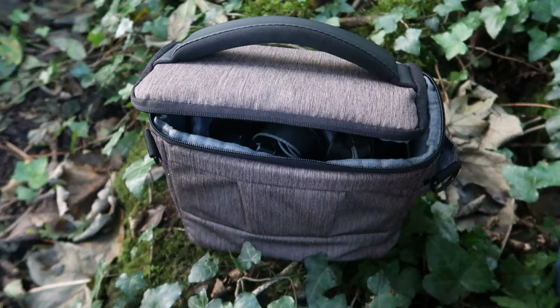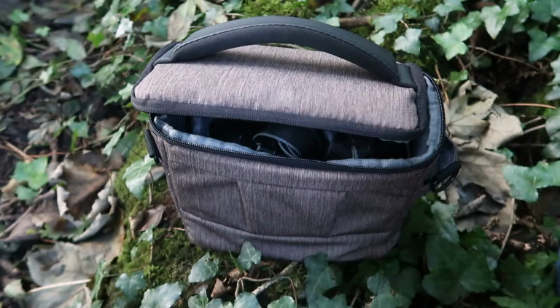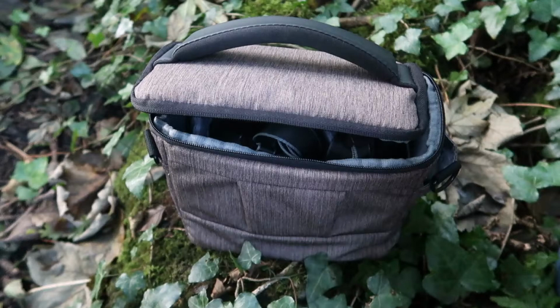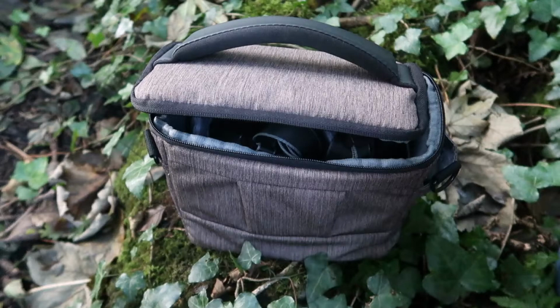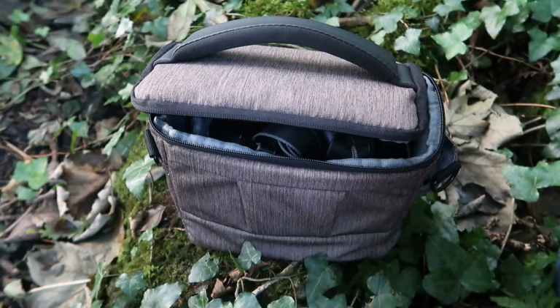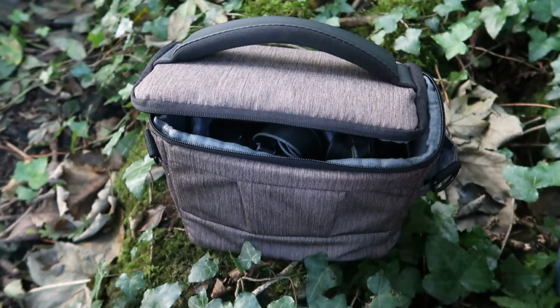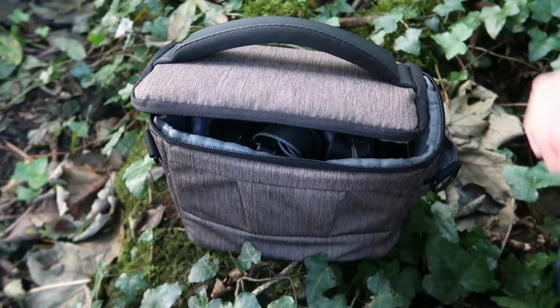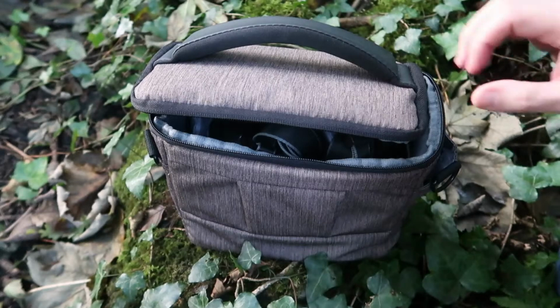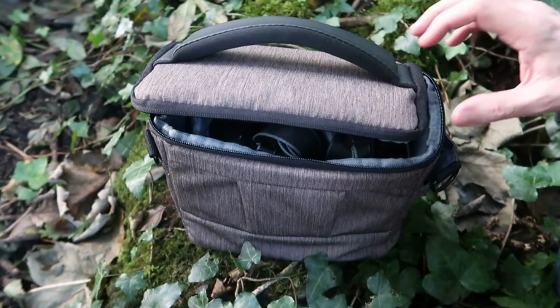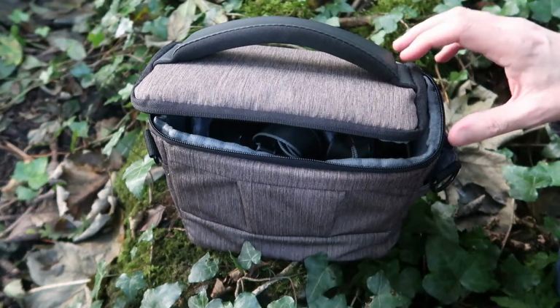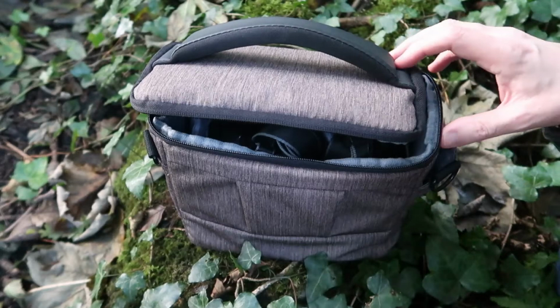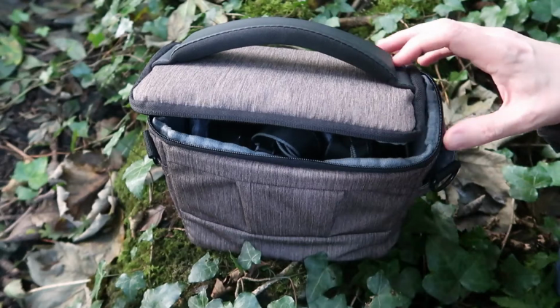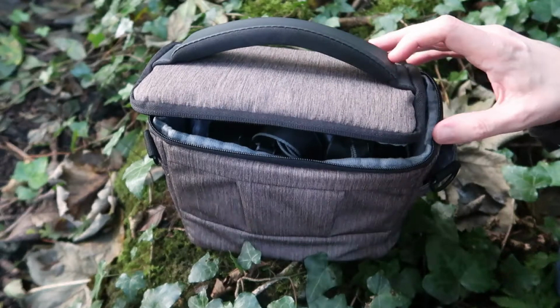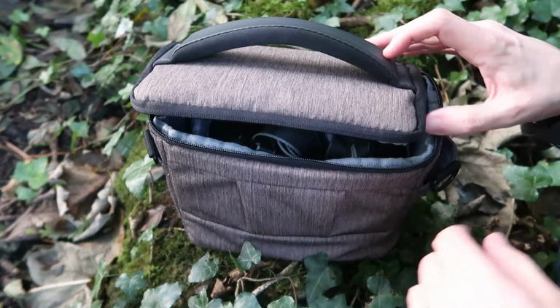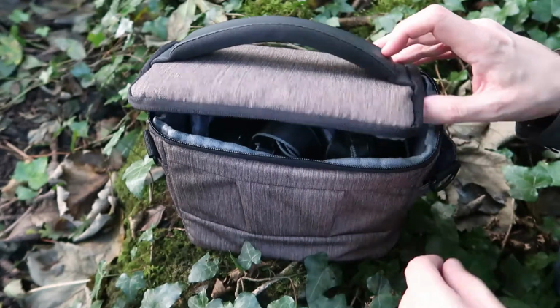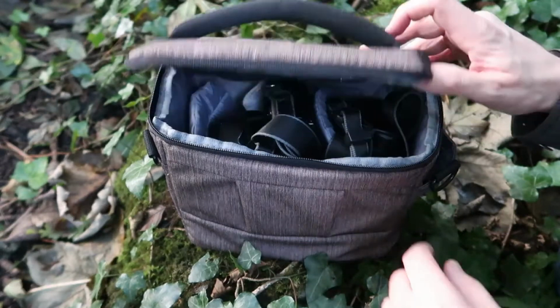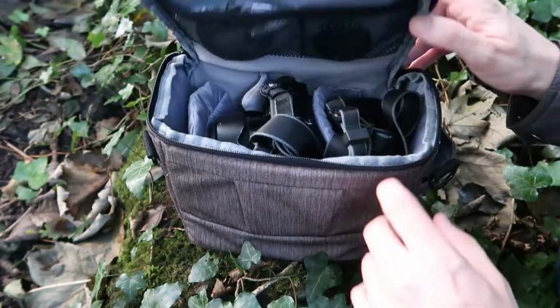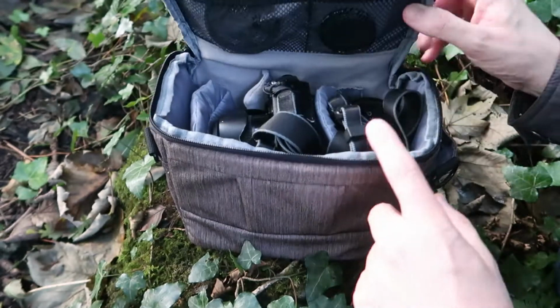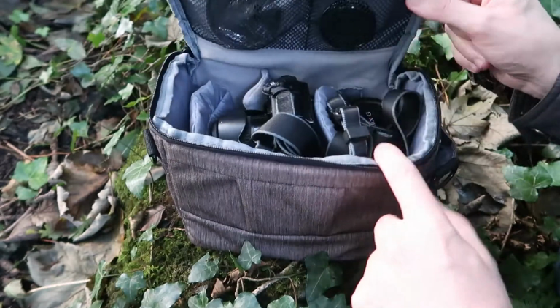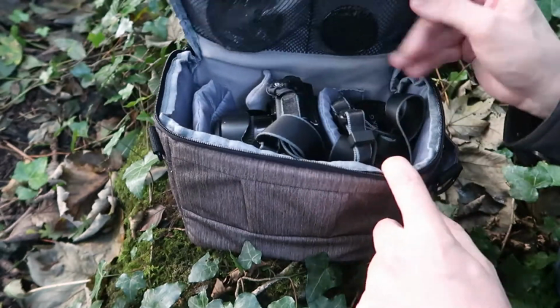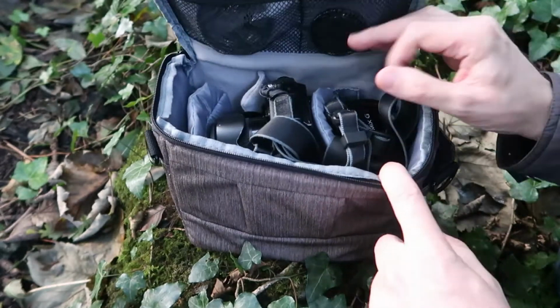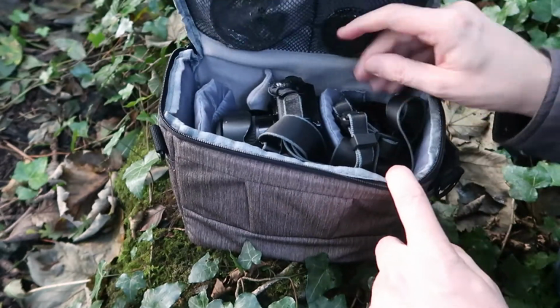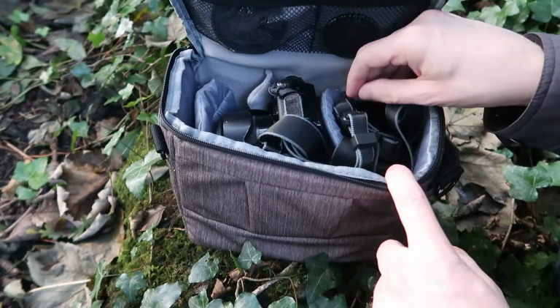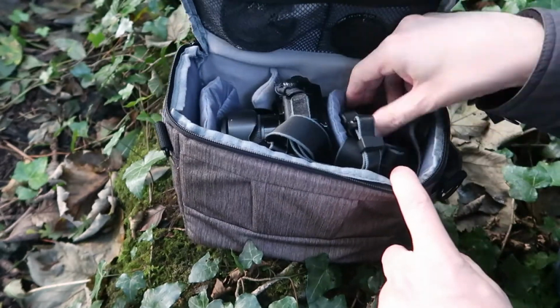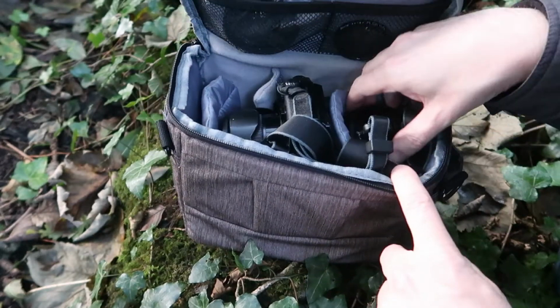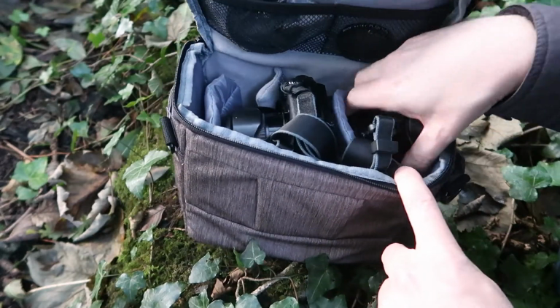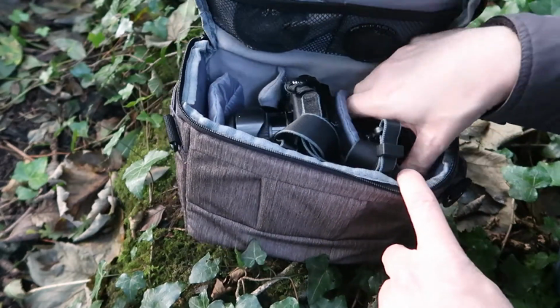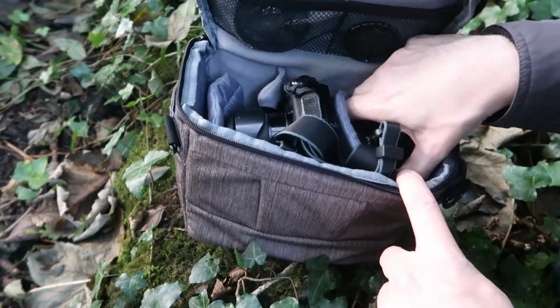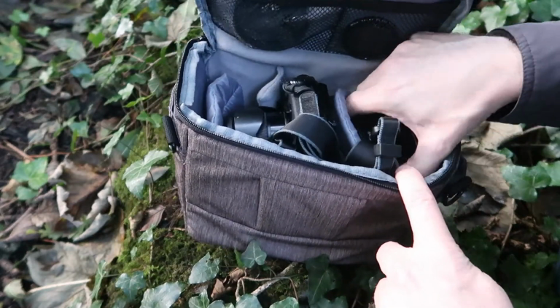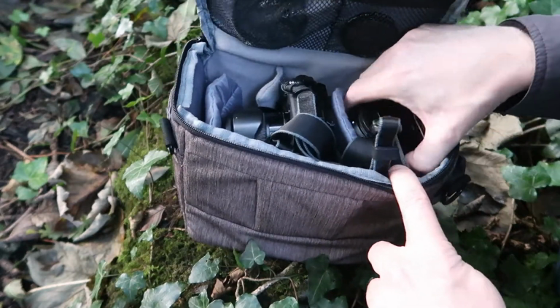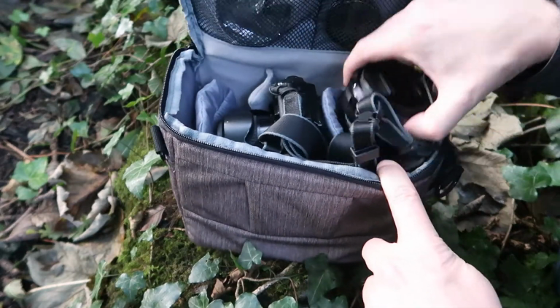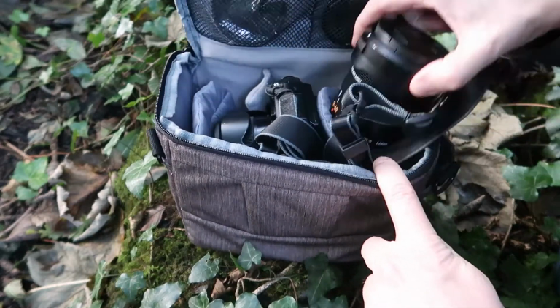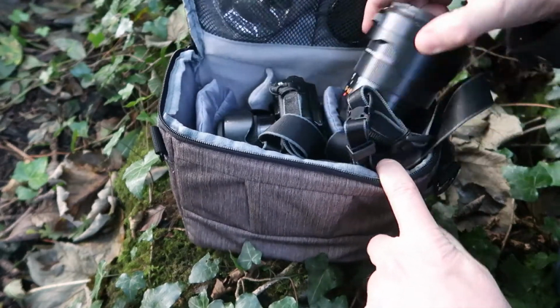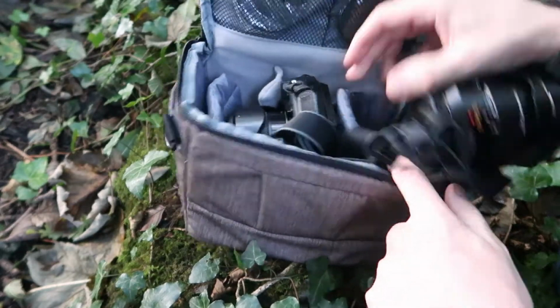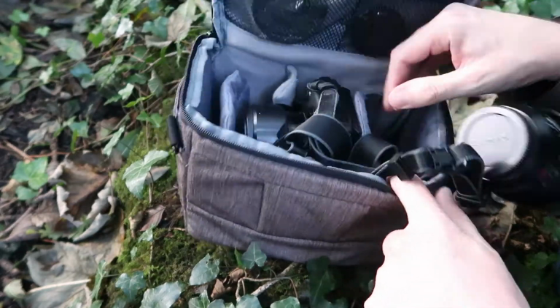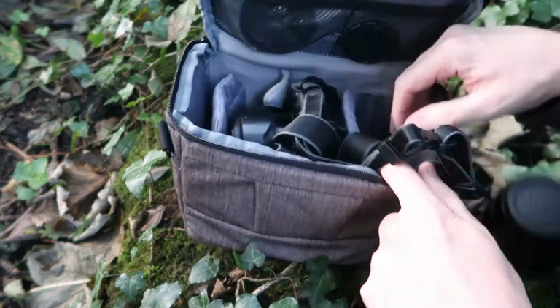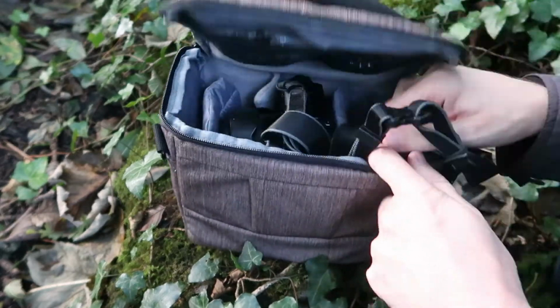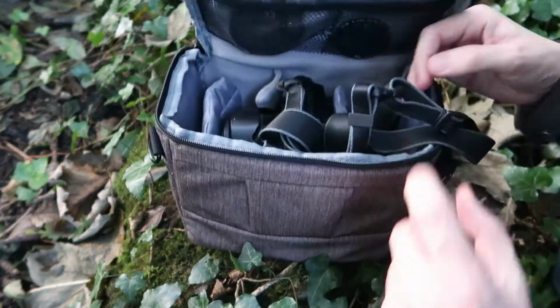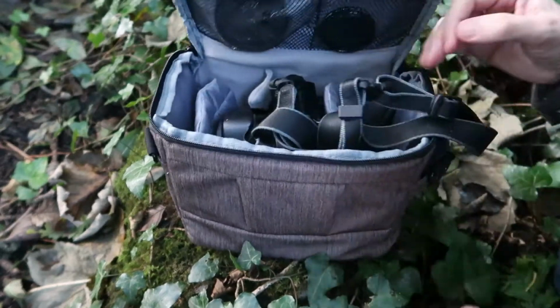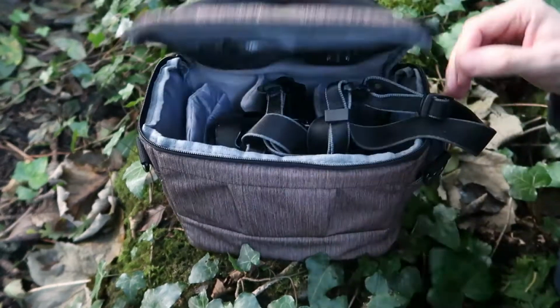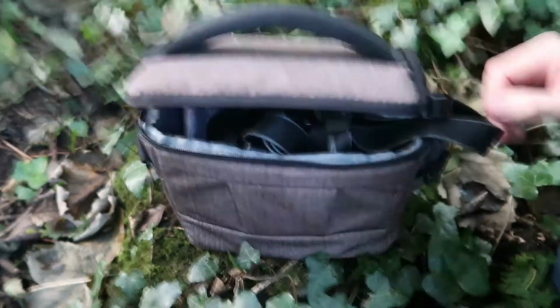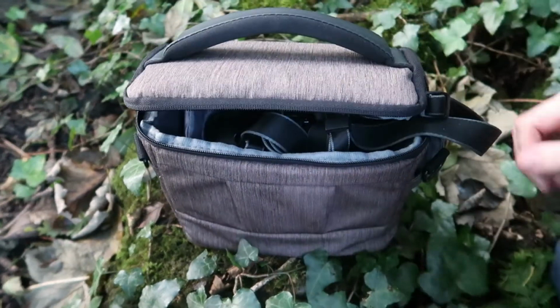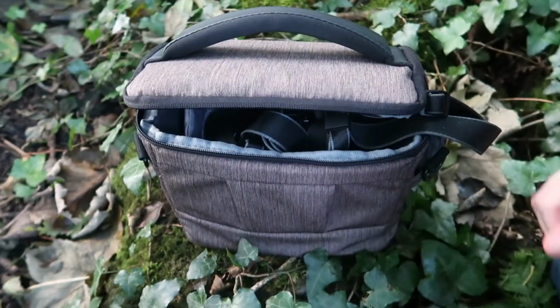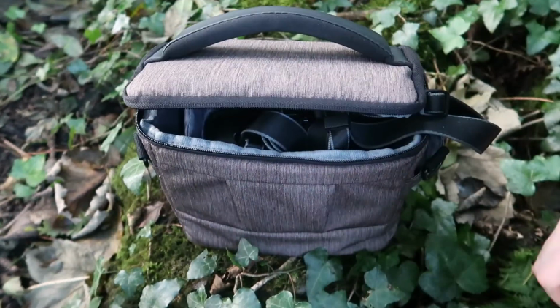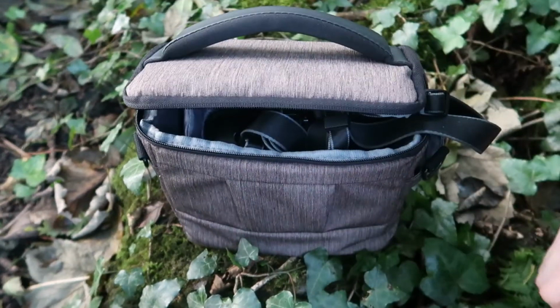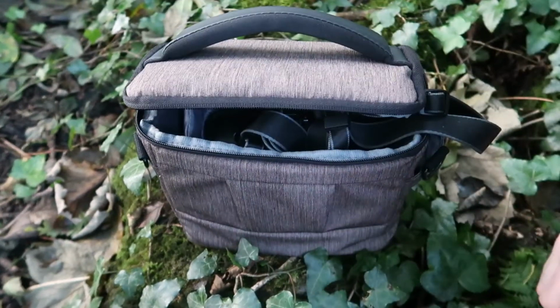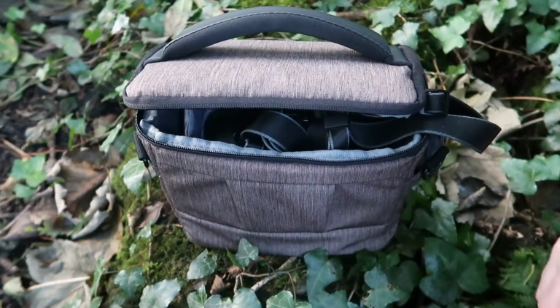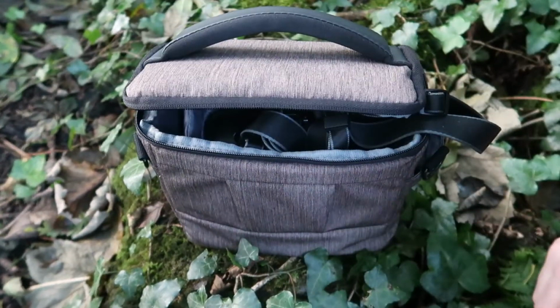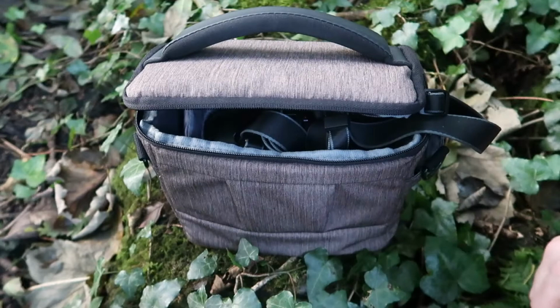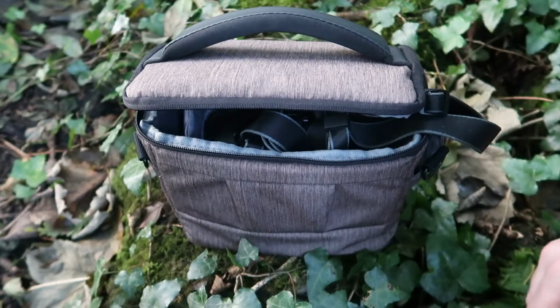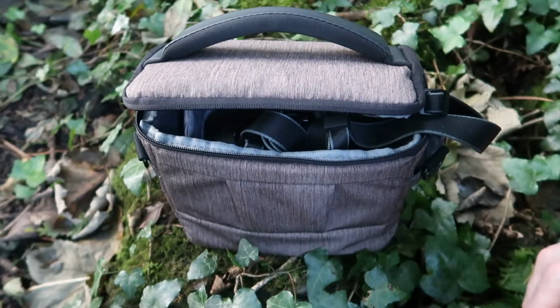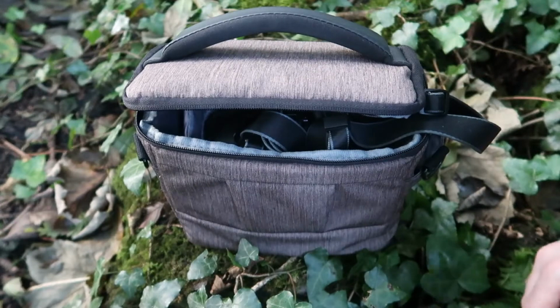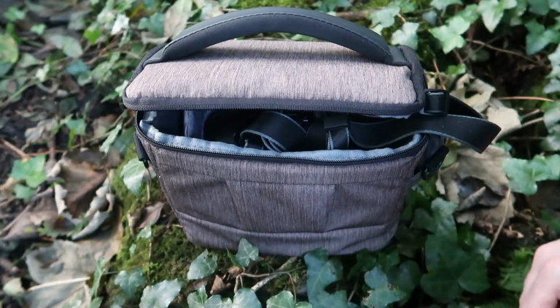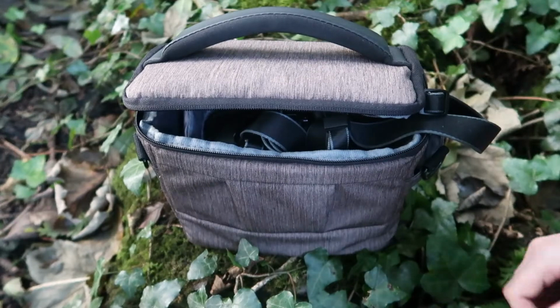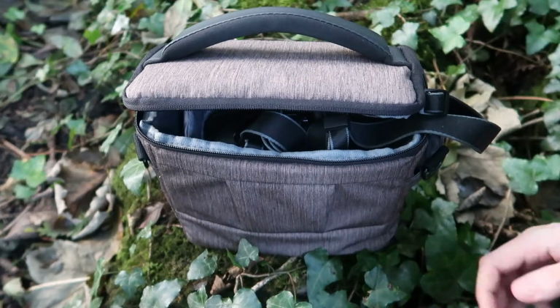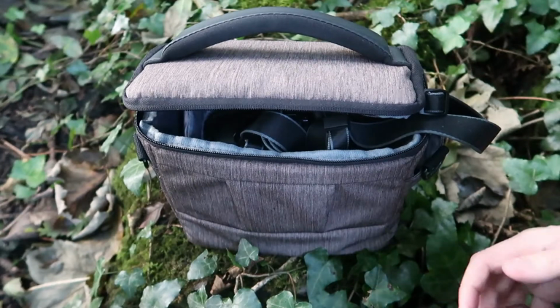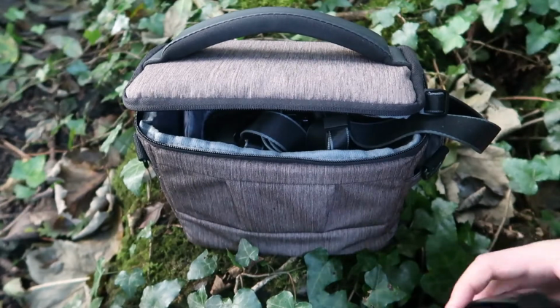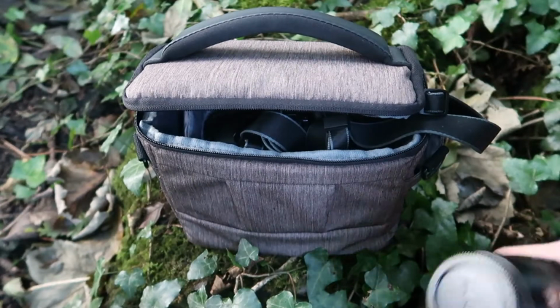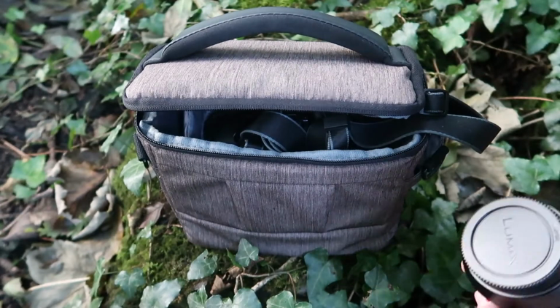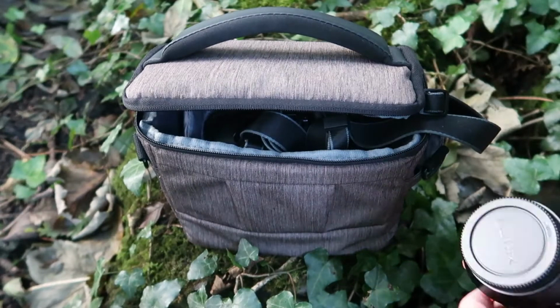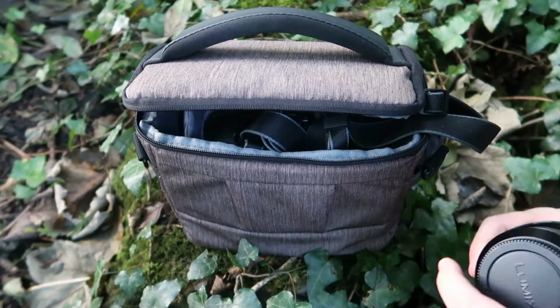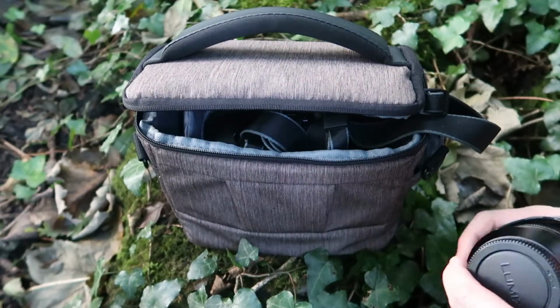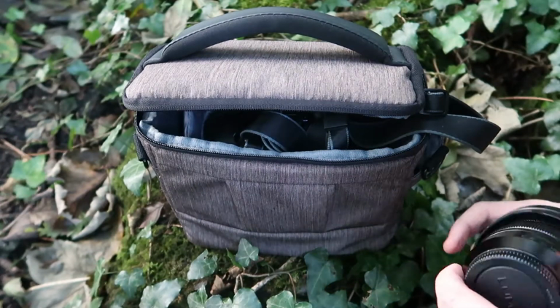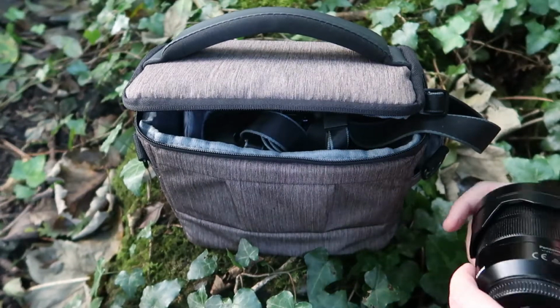So the first lens I'm going to show you in the bag is this lens here. It's broken.